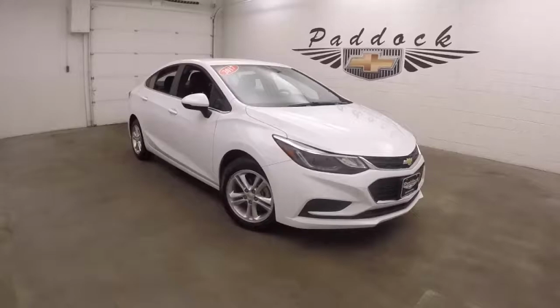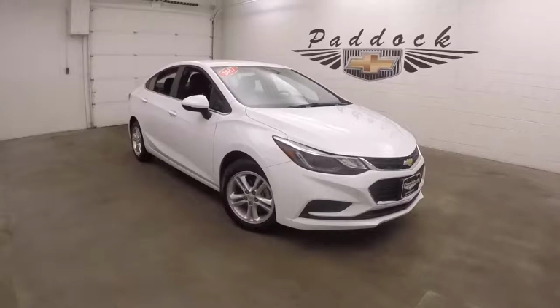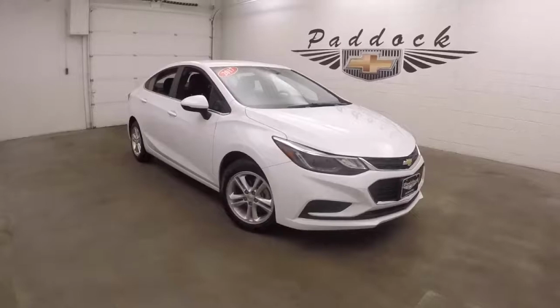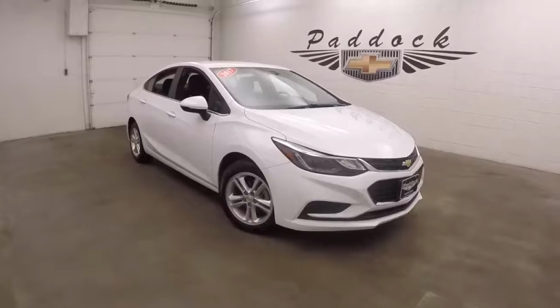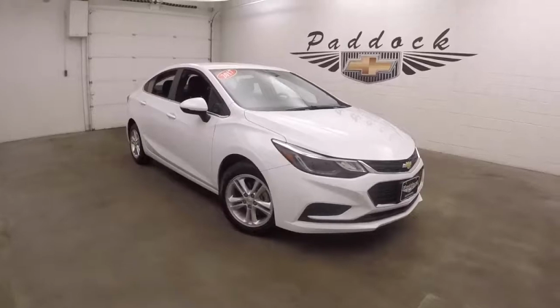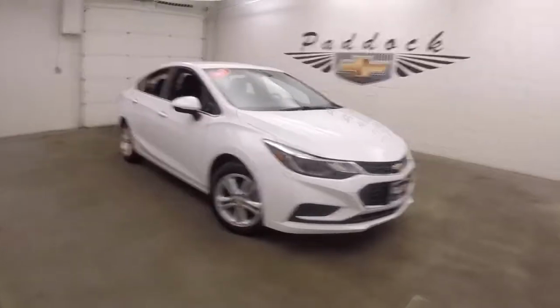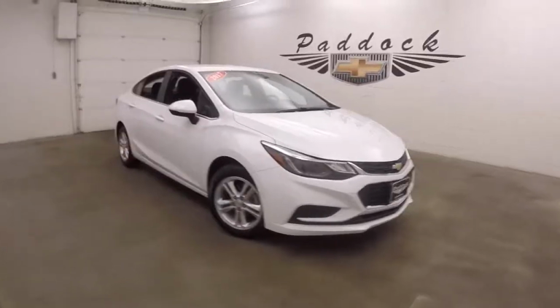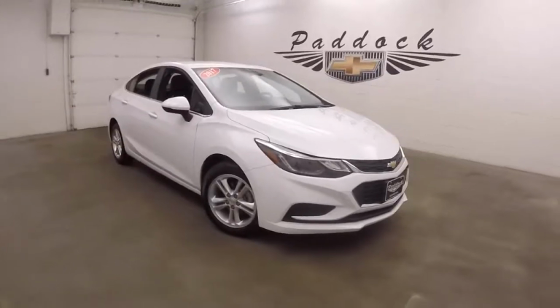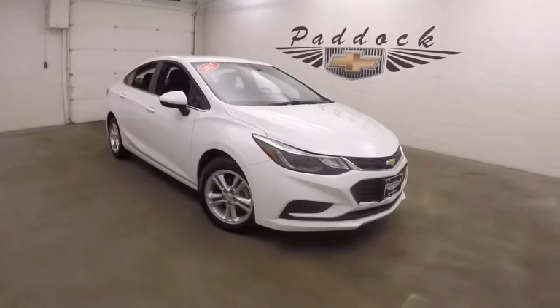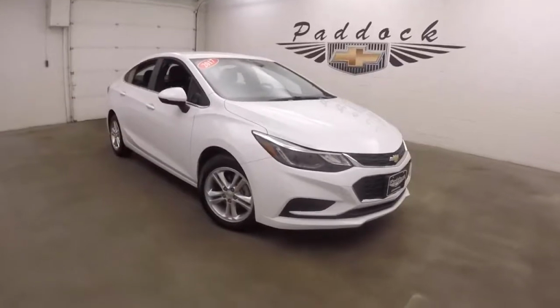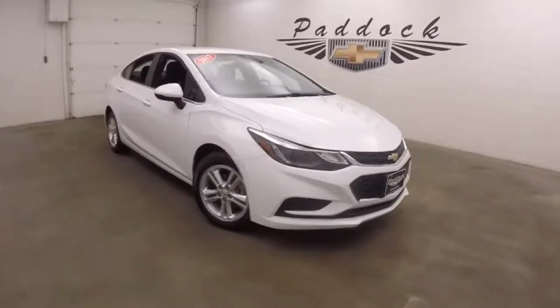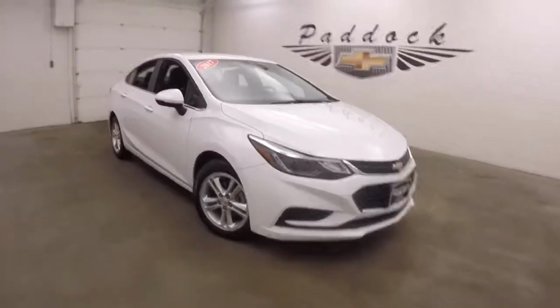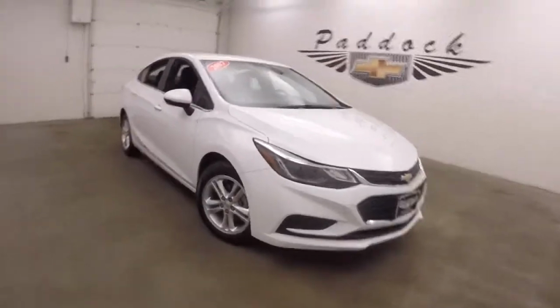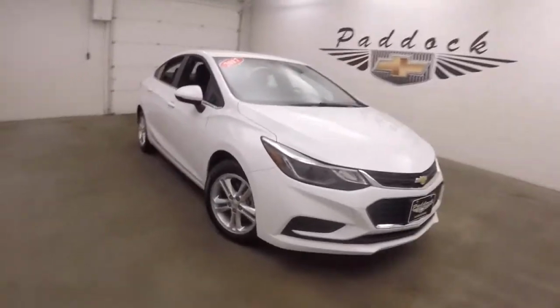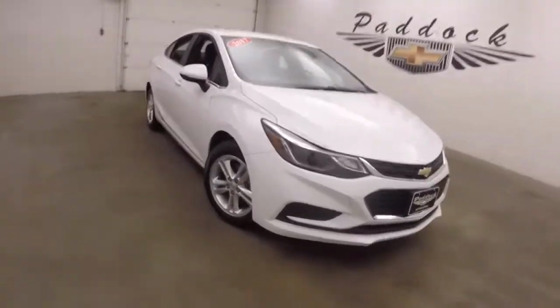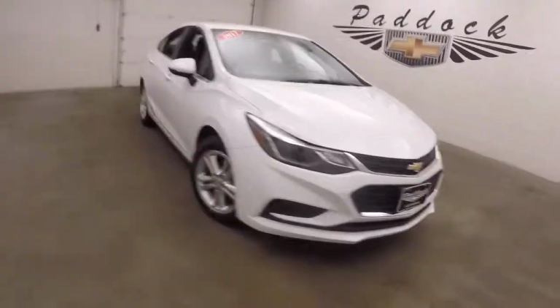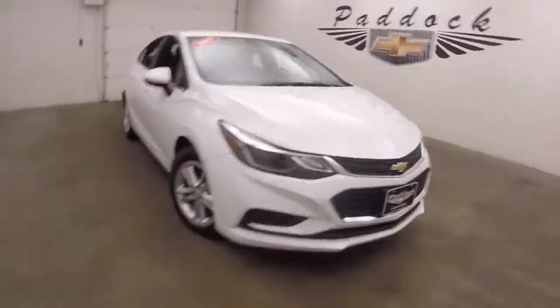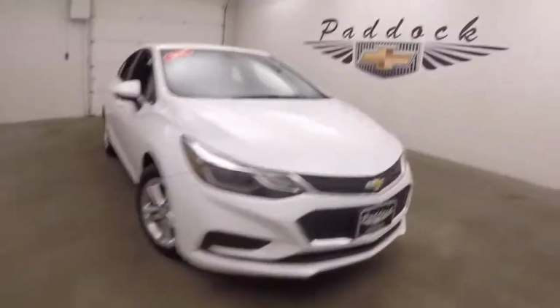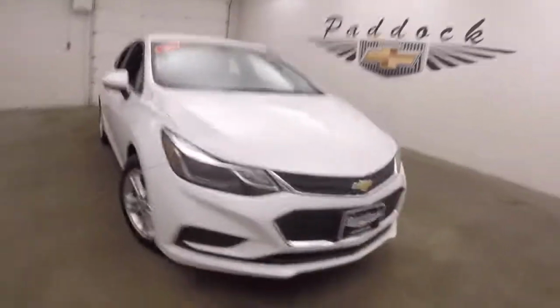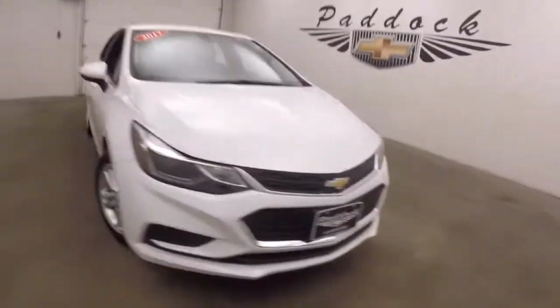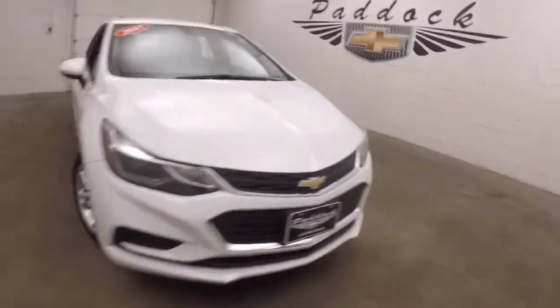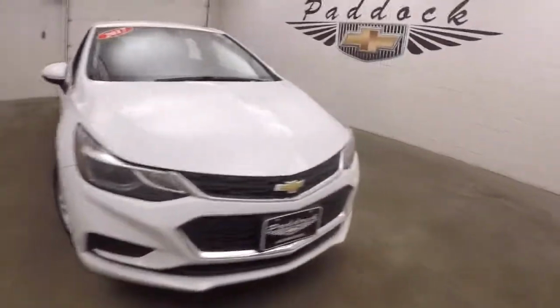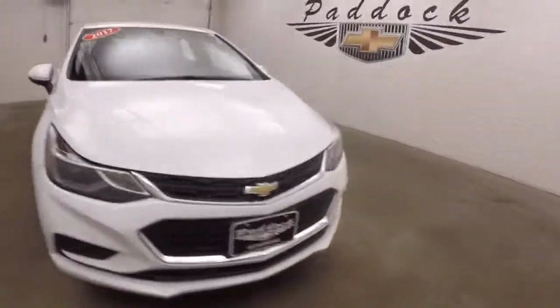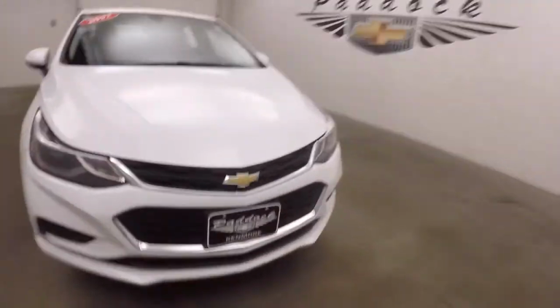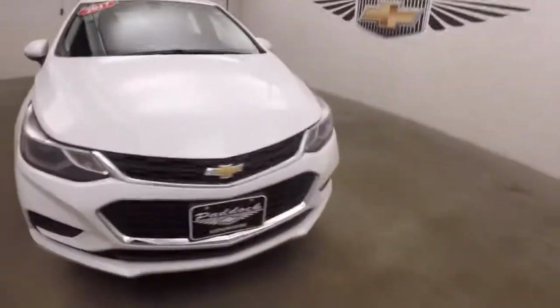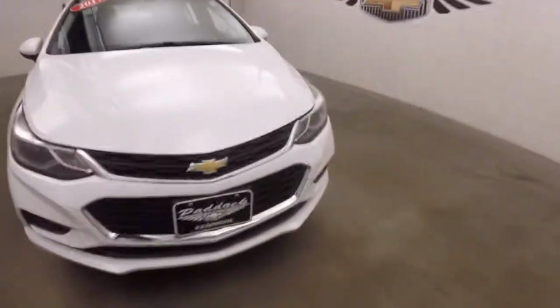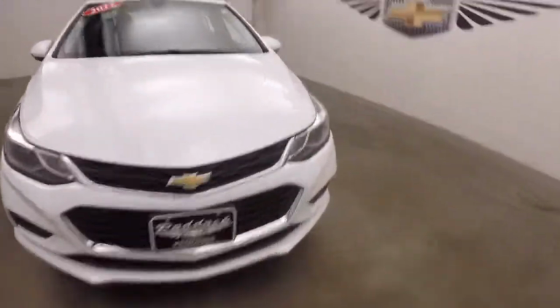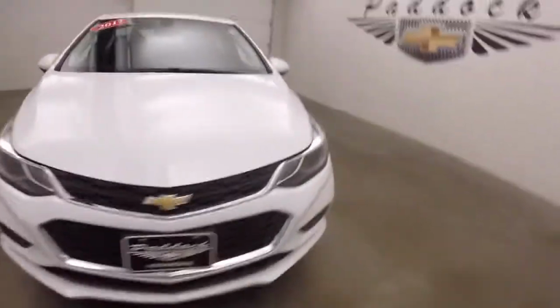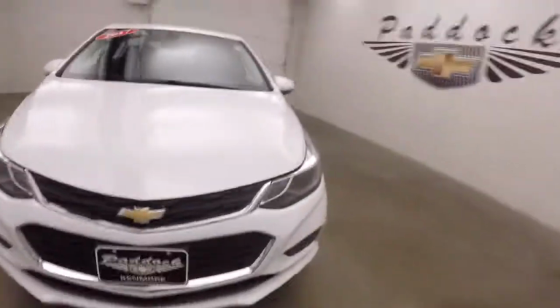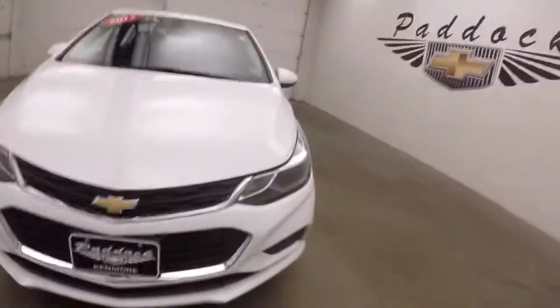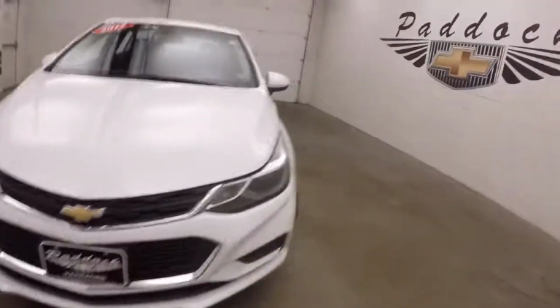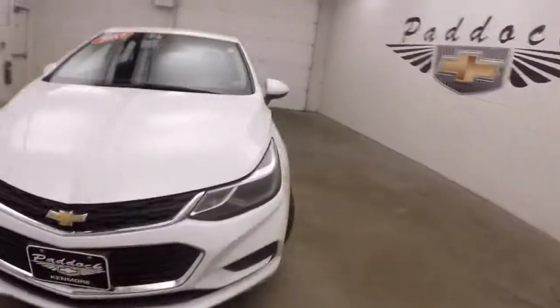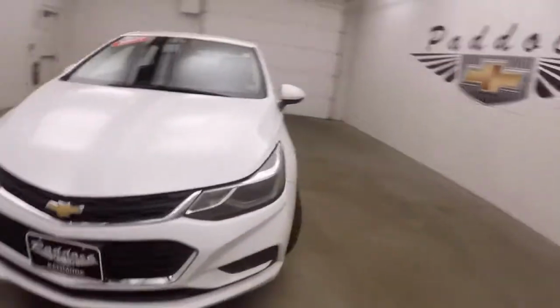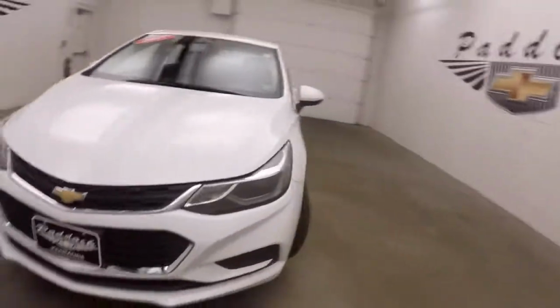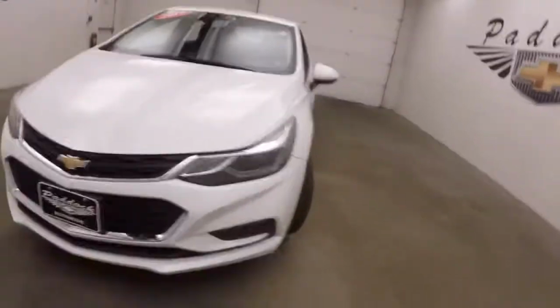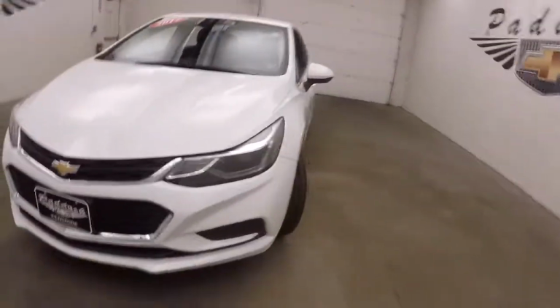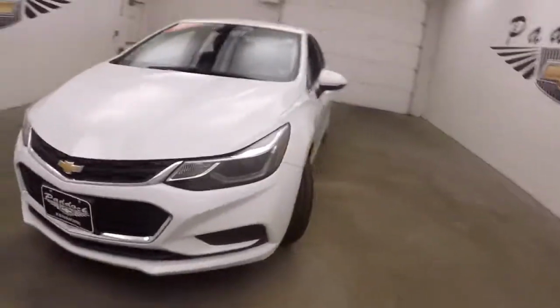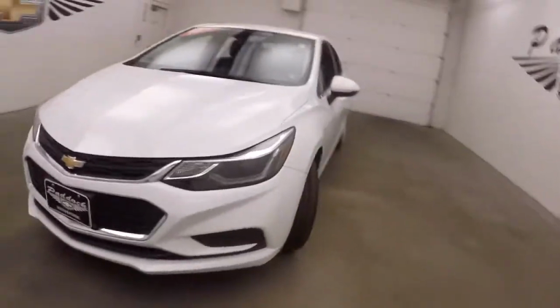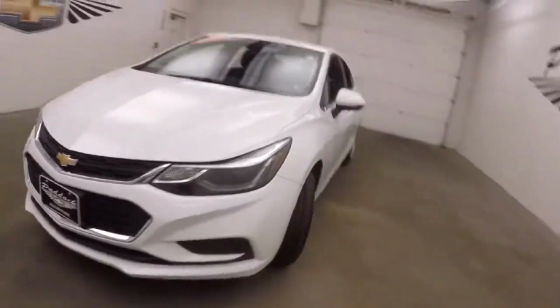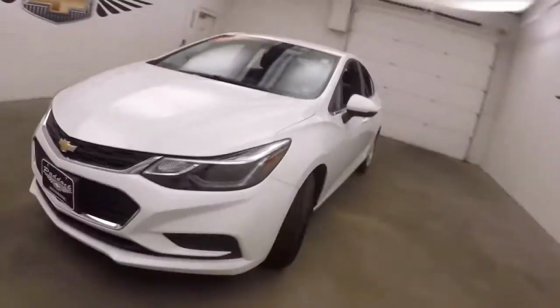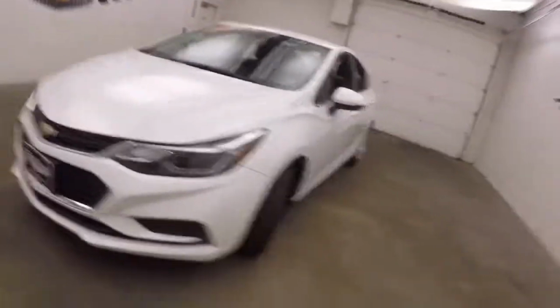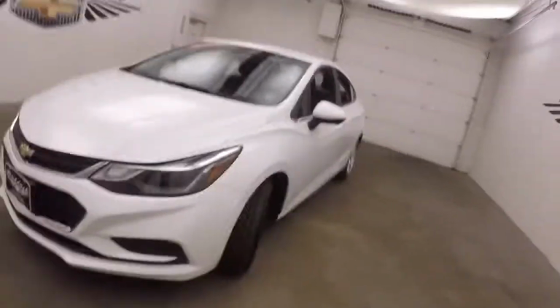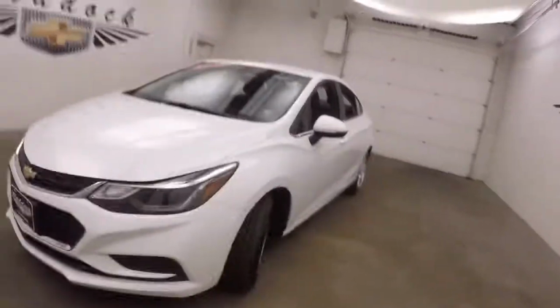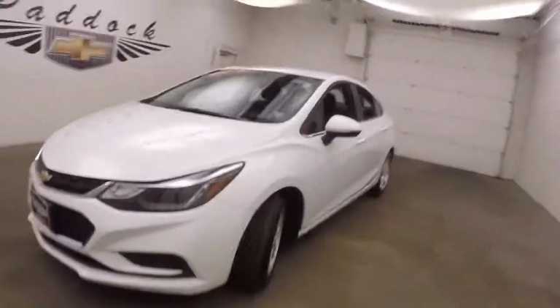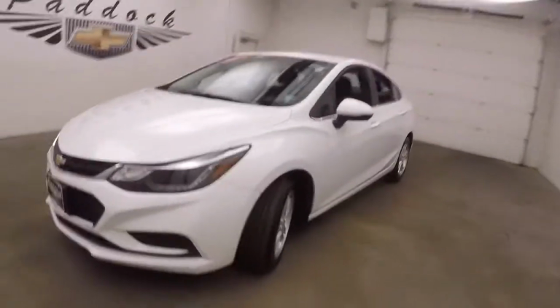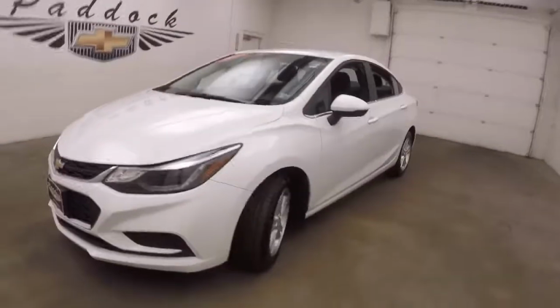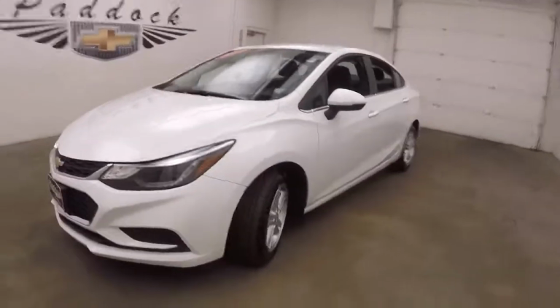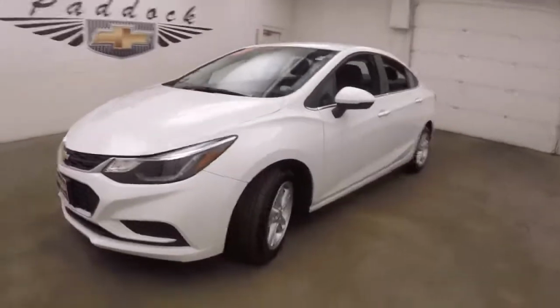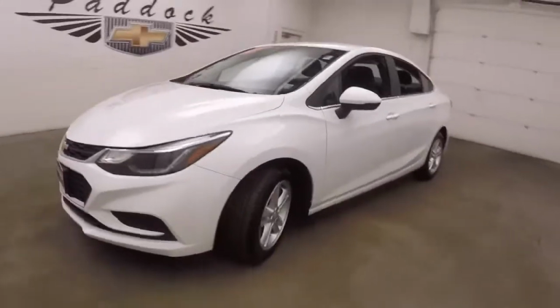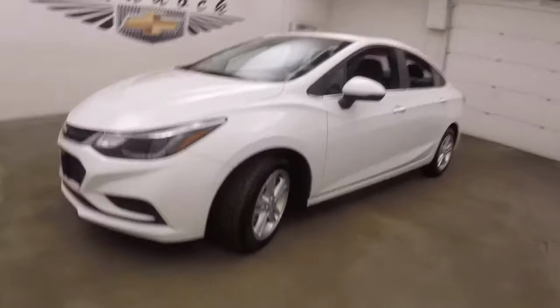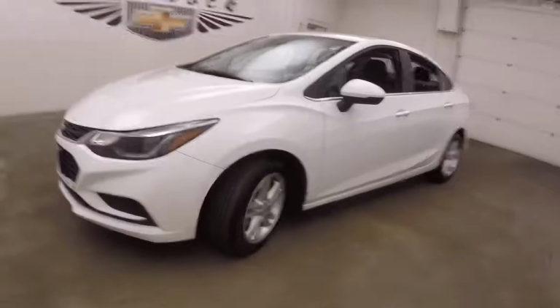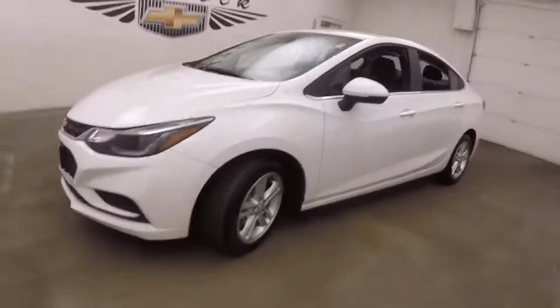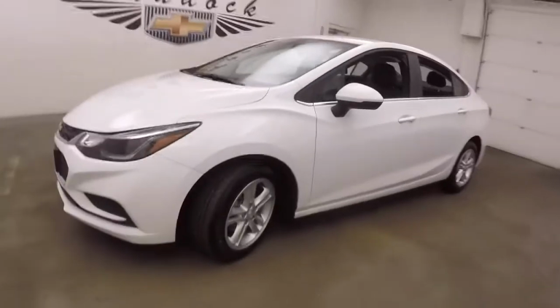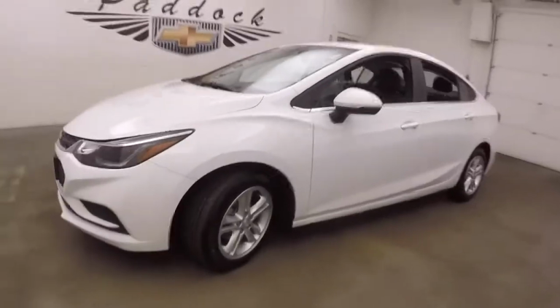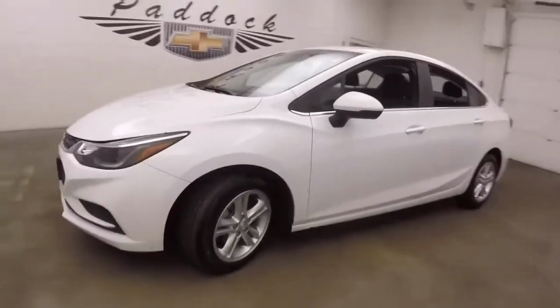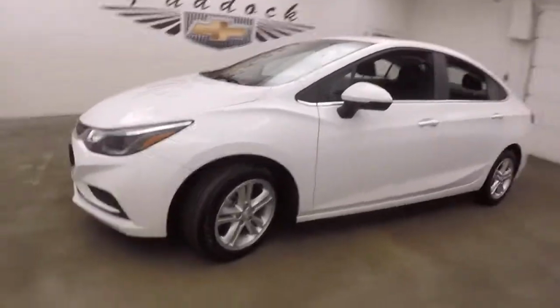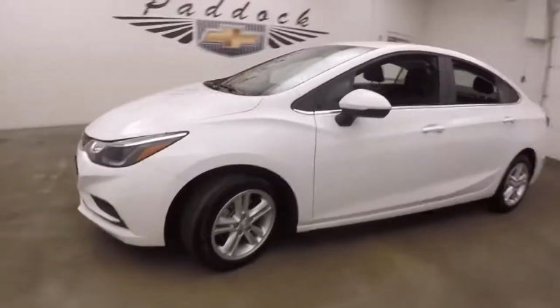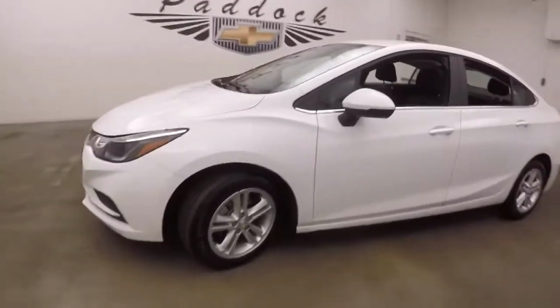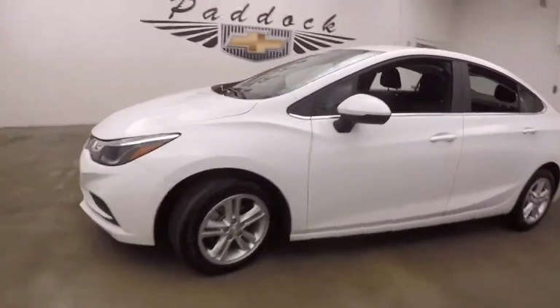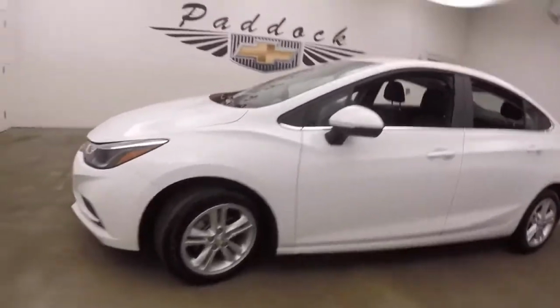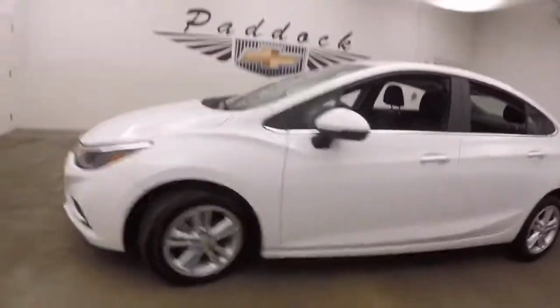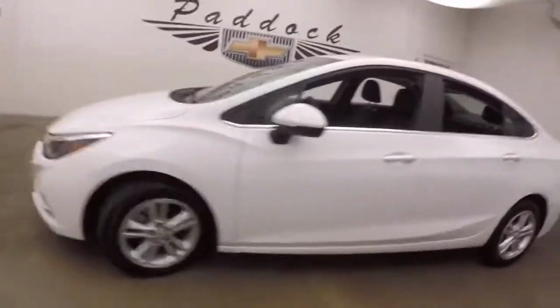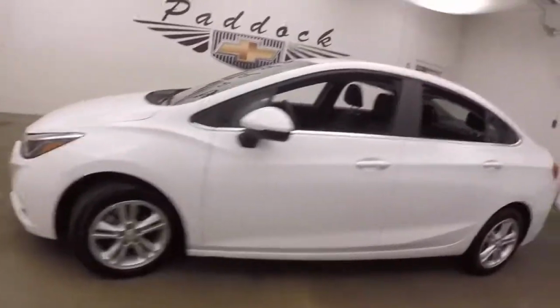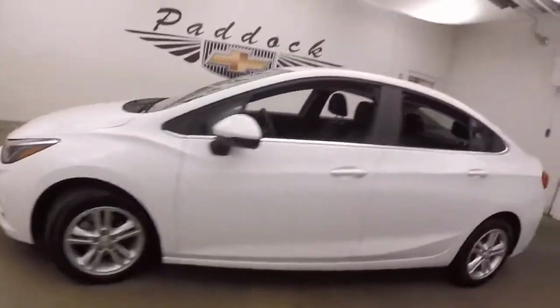It's a 2017 Chevy Cruze. Nice bright white paint, nice alloy wheels, good tires.